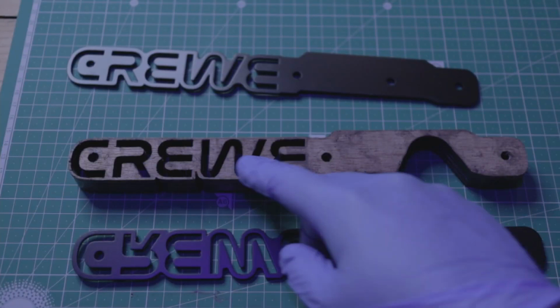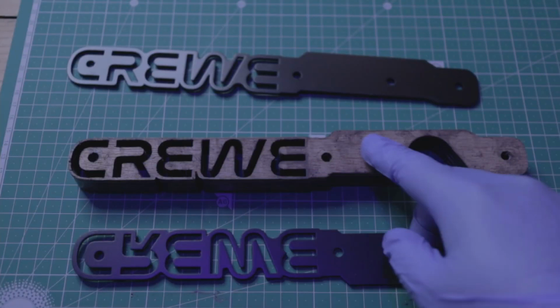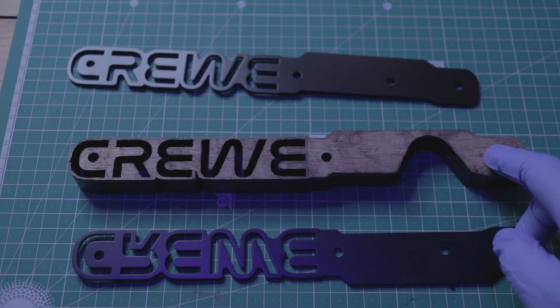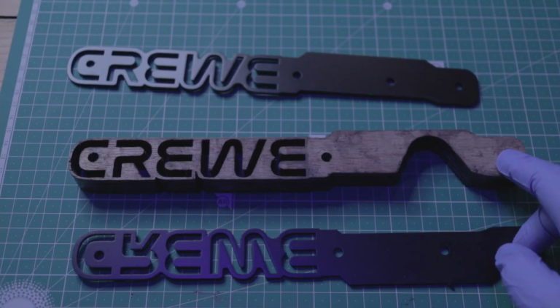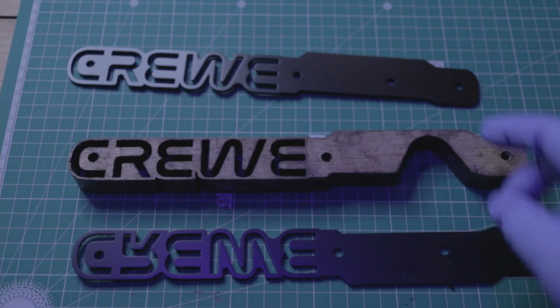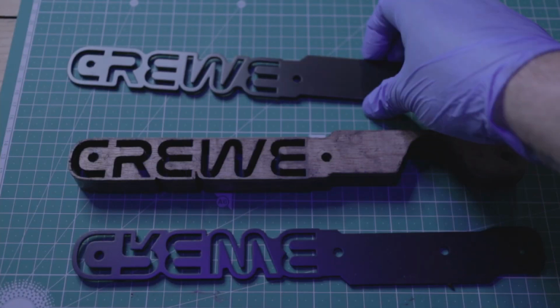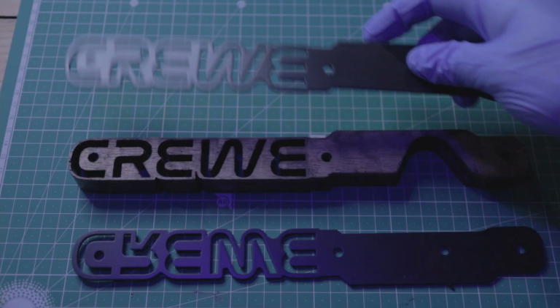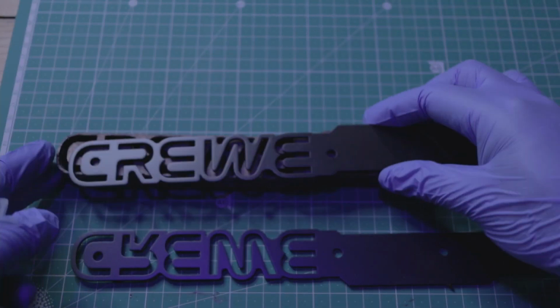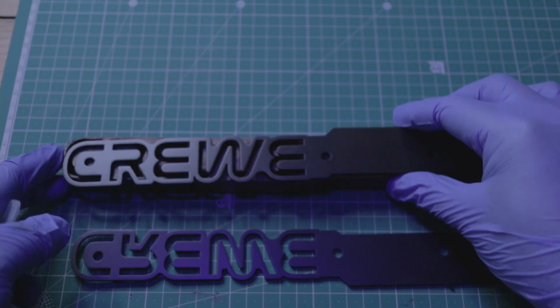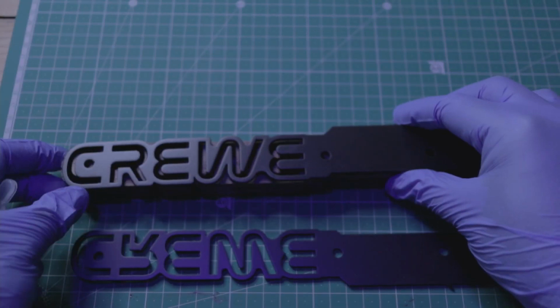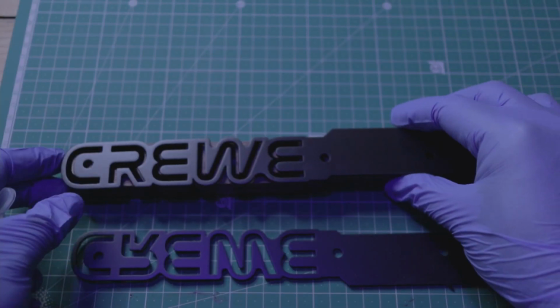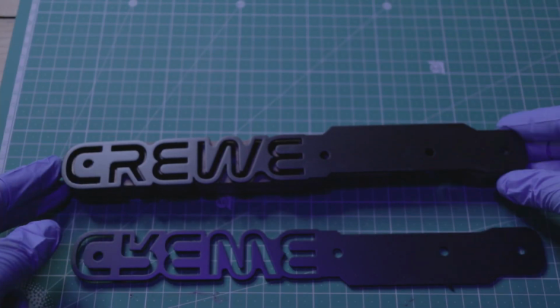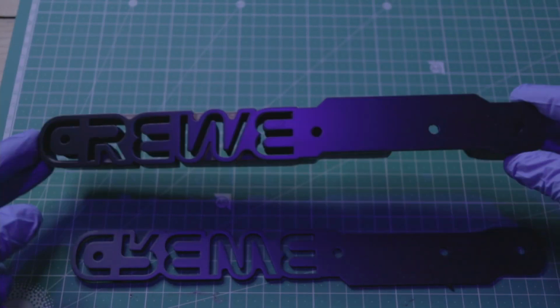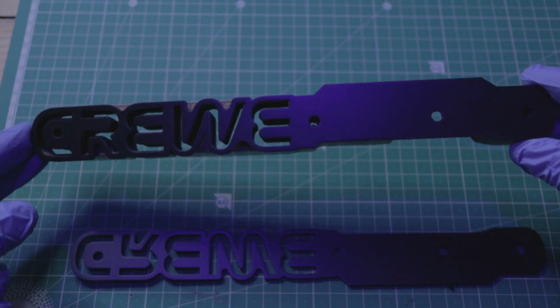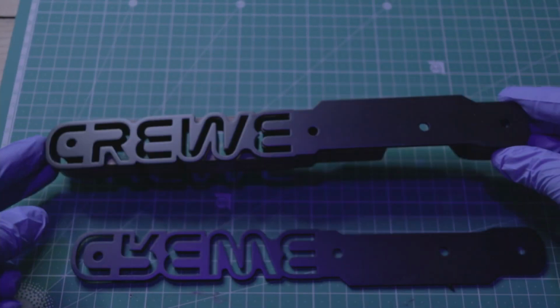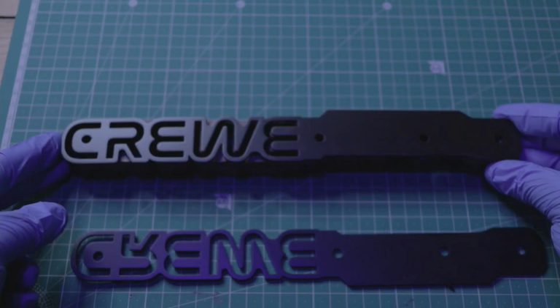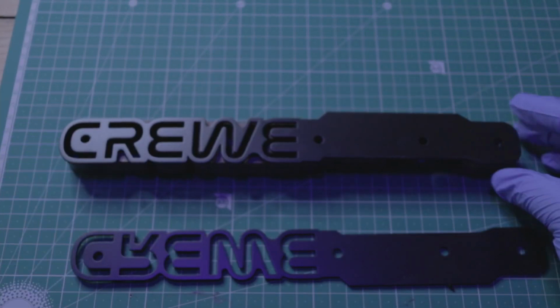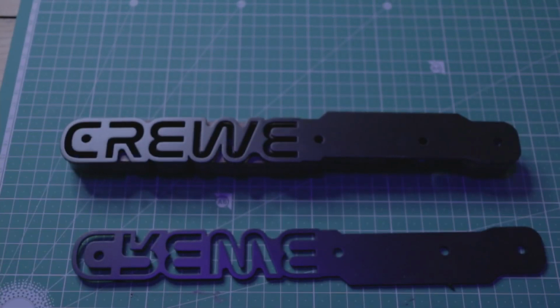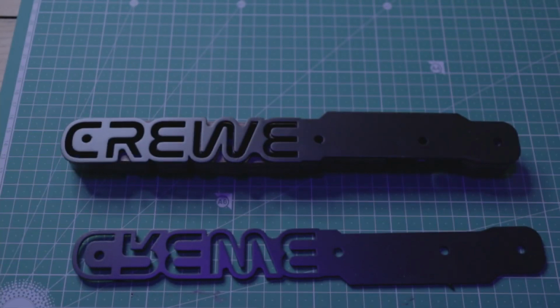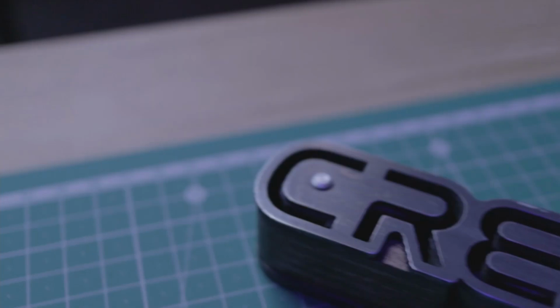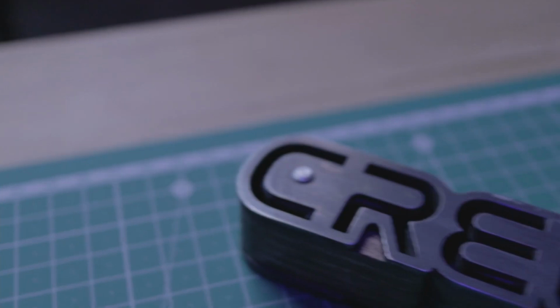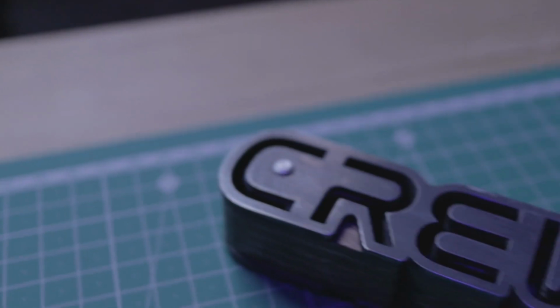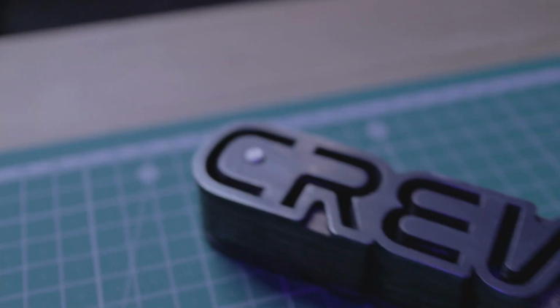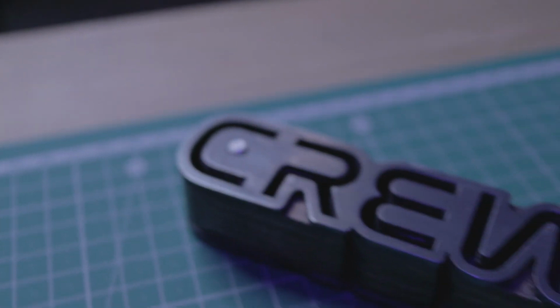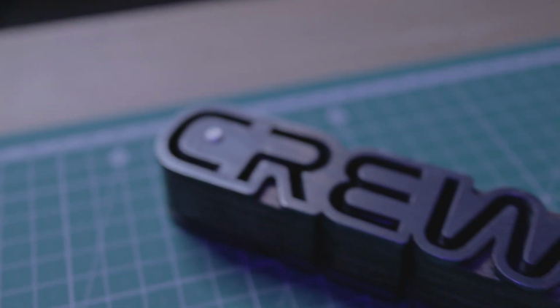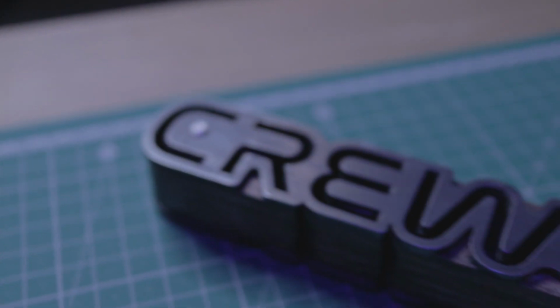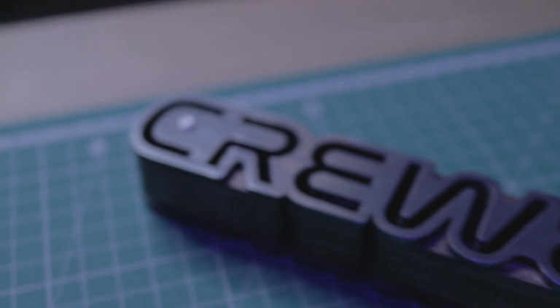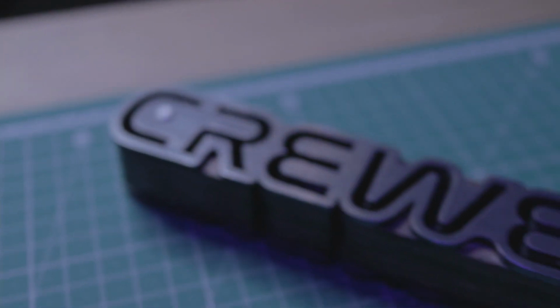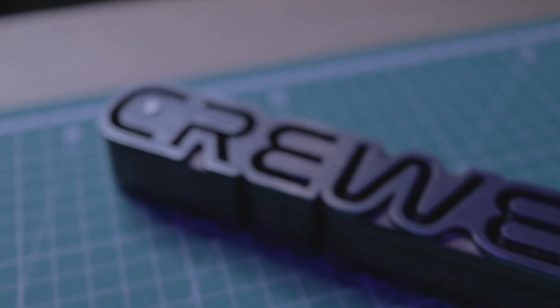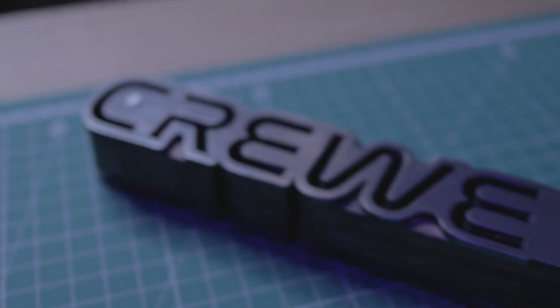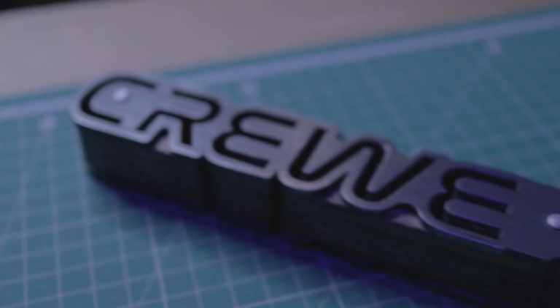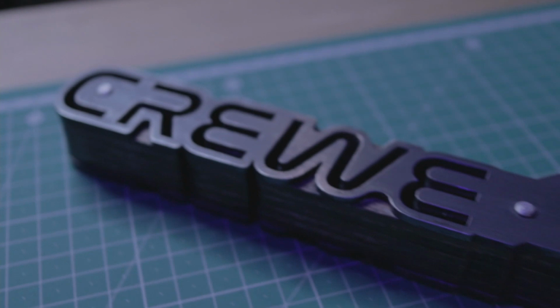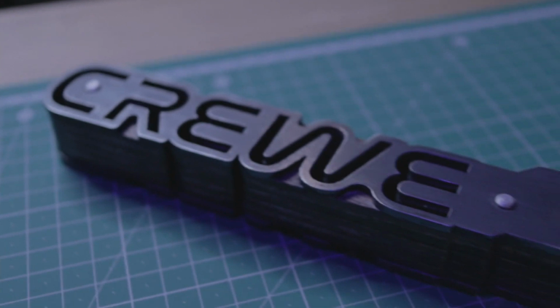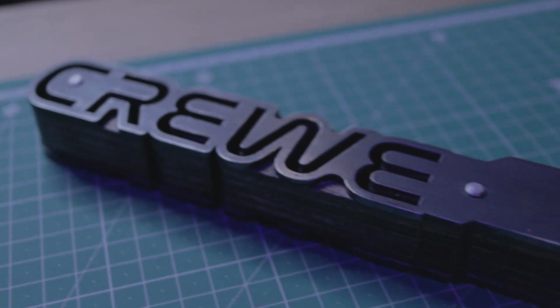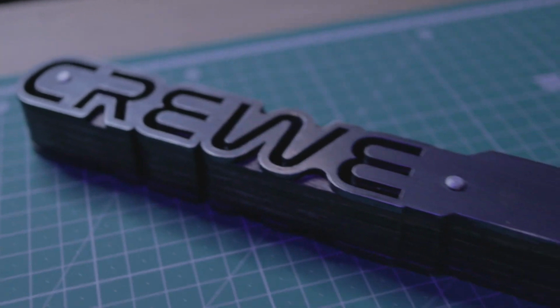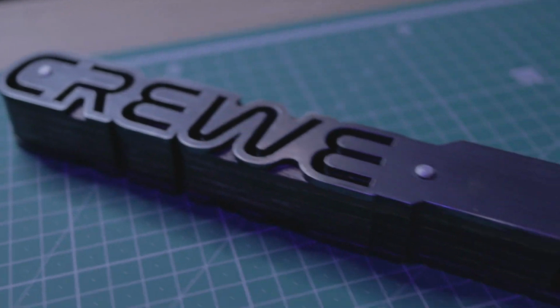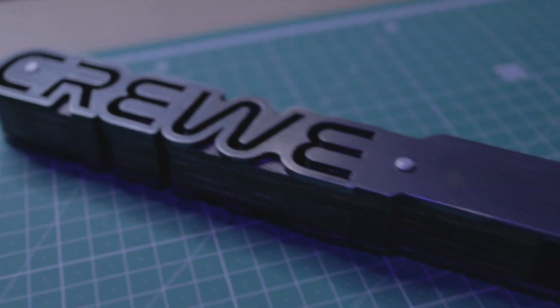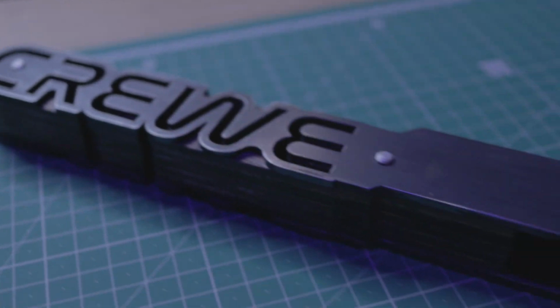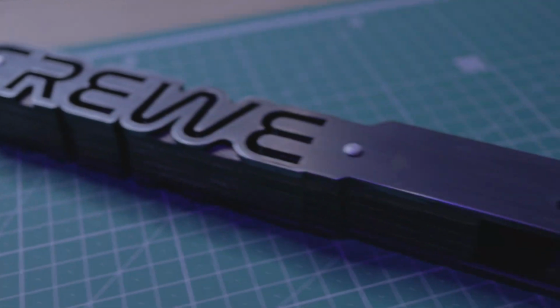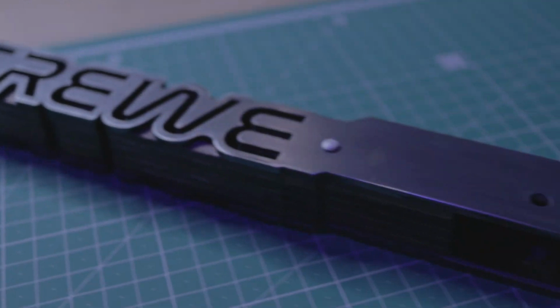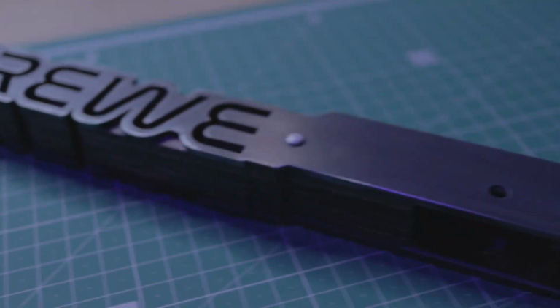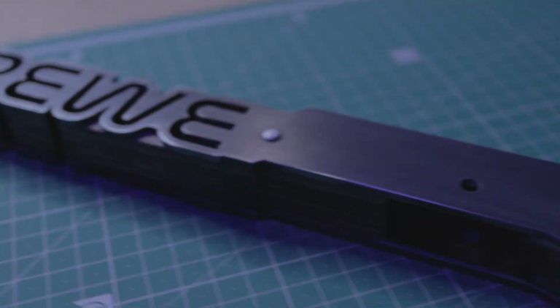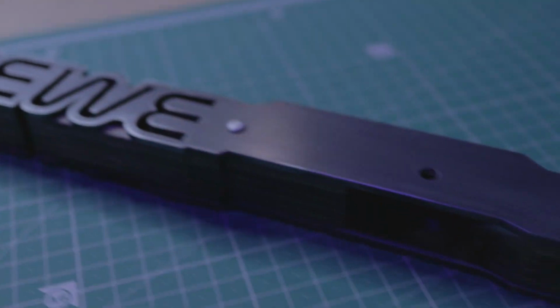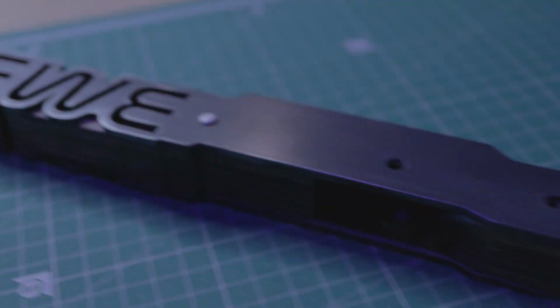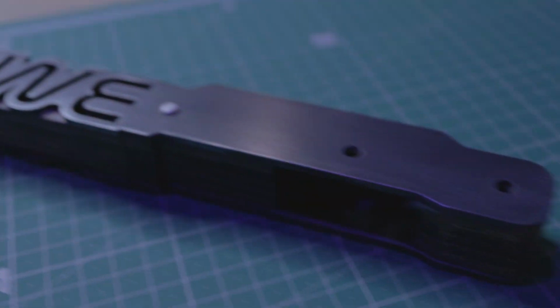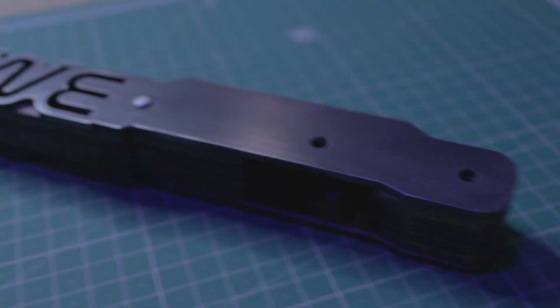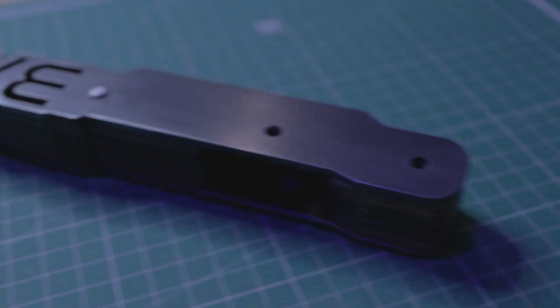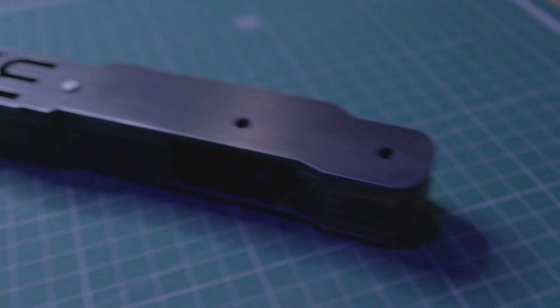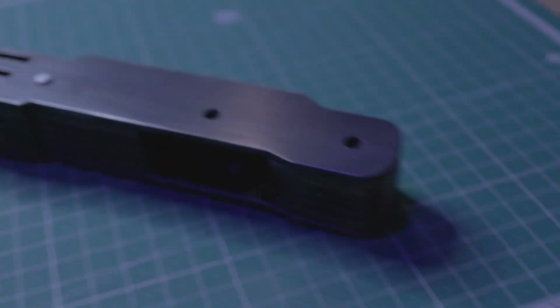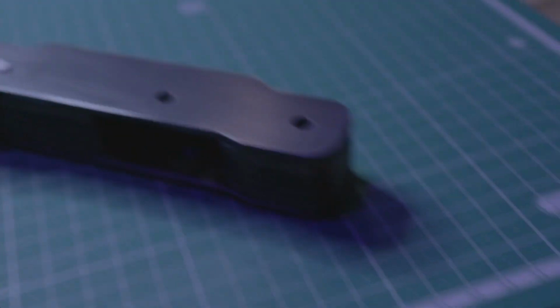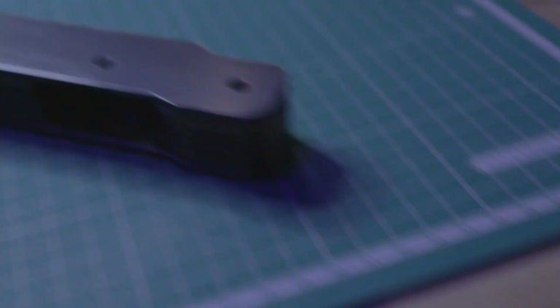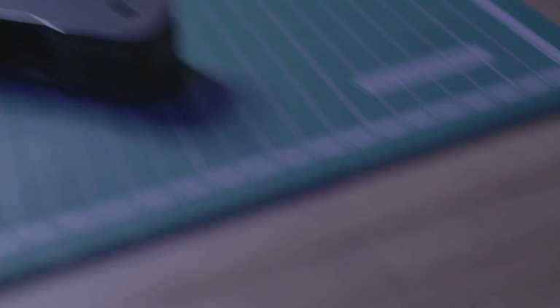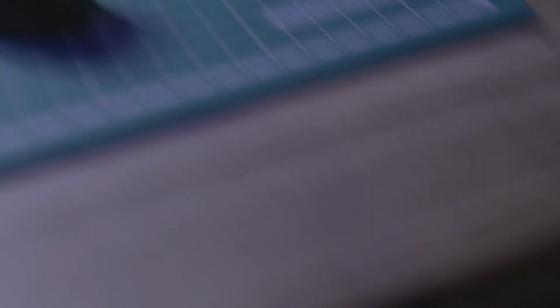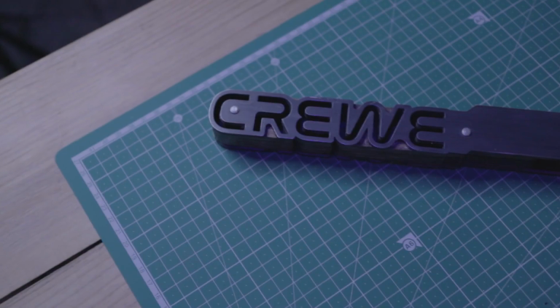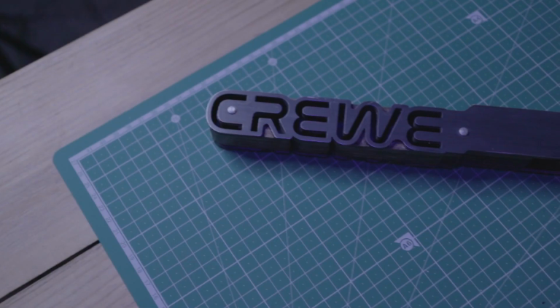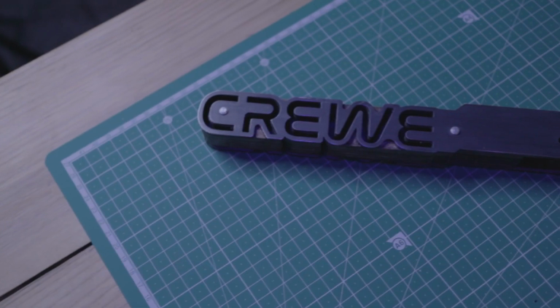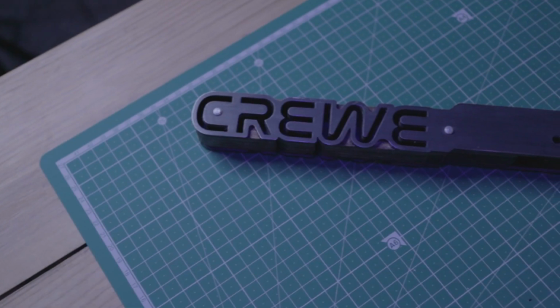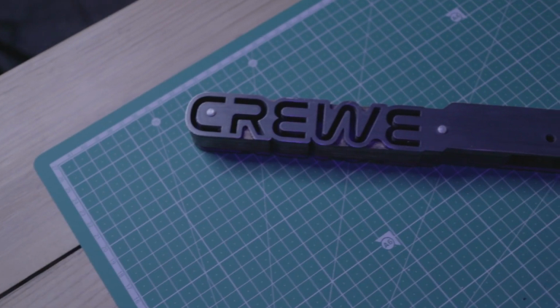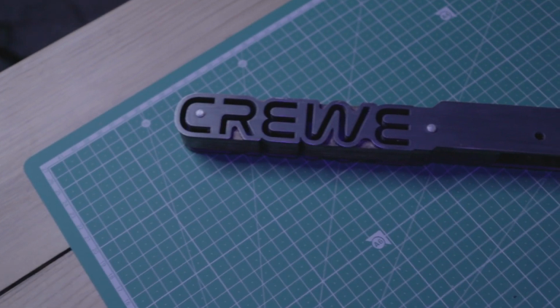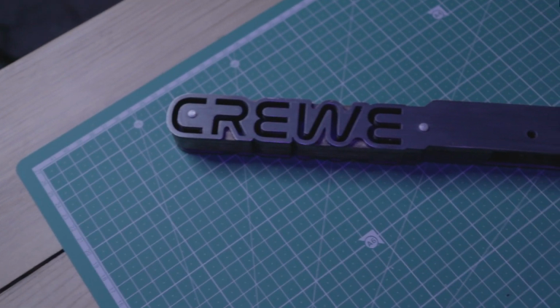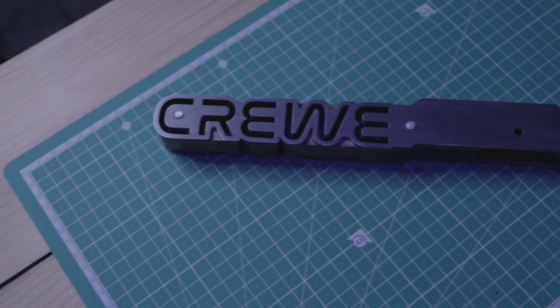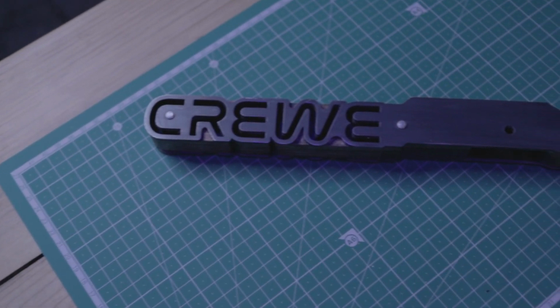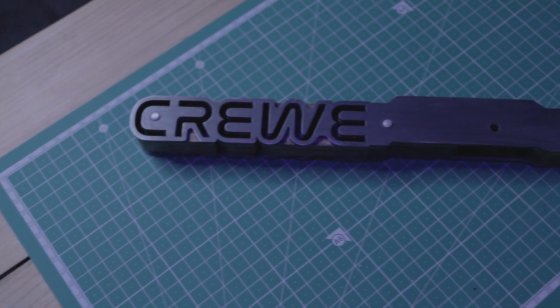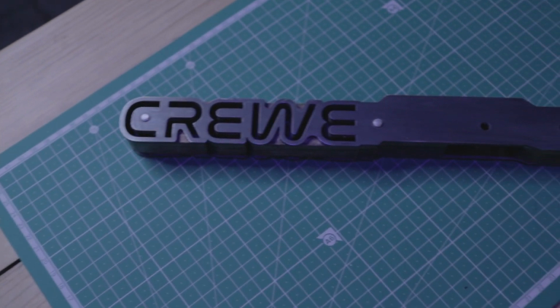Once dry, we'll epoxy the steel outers to the wooden core and use aluminium pins to keep everything in place.